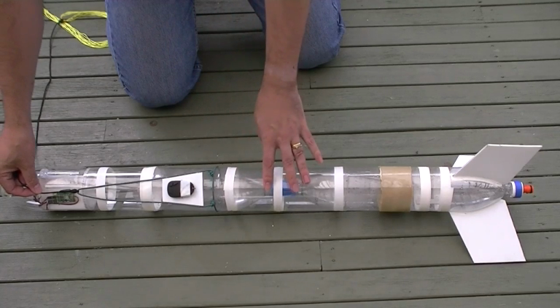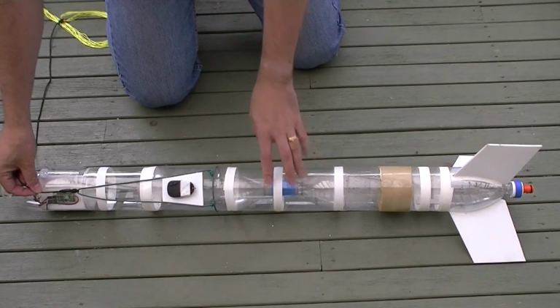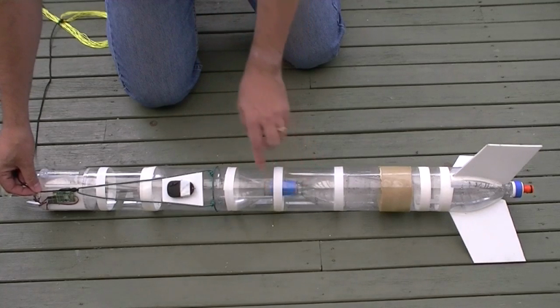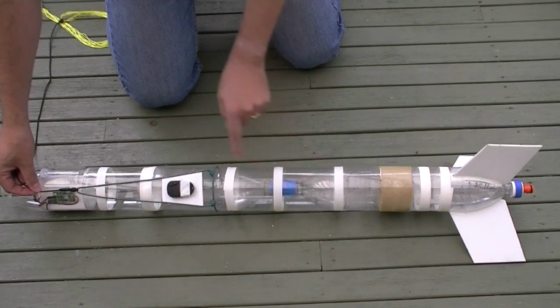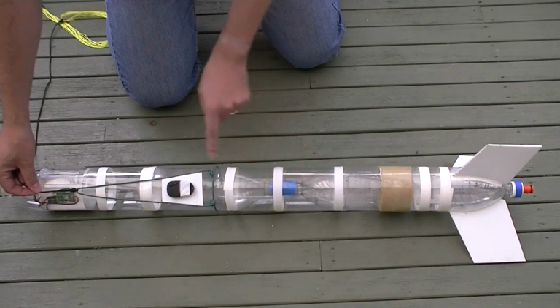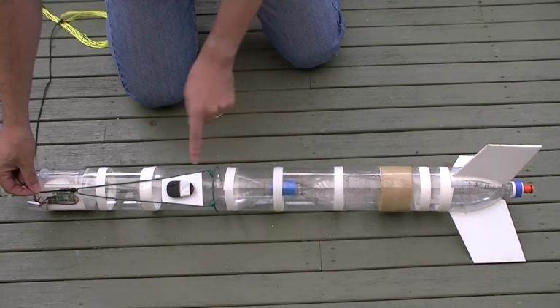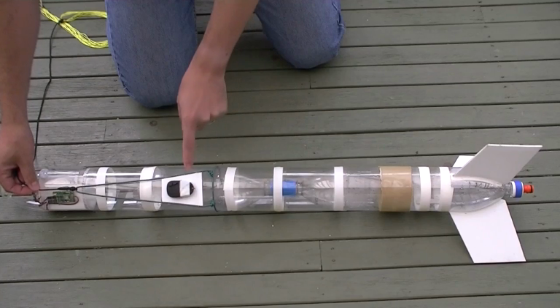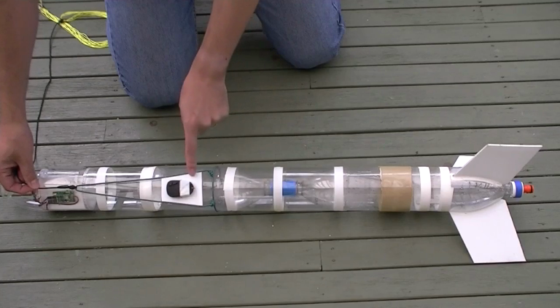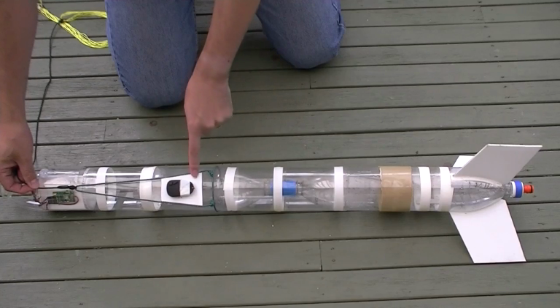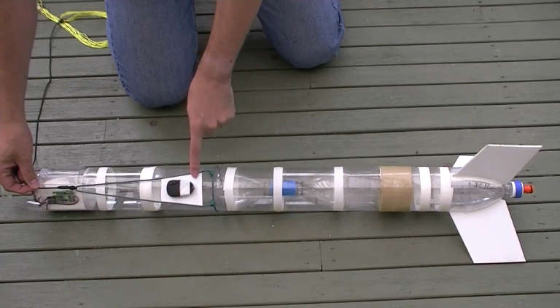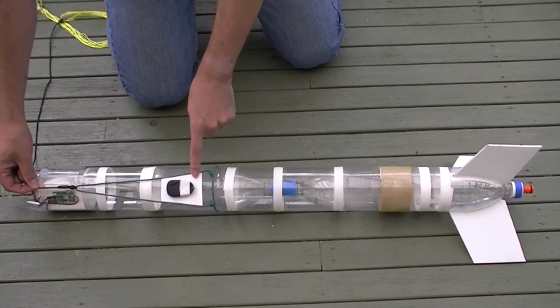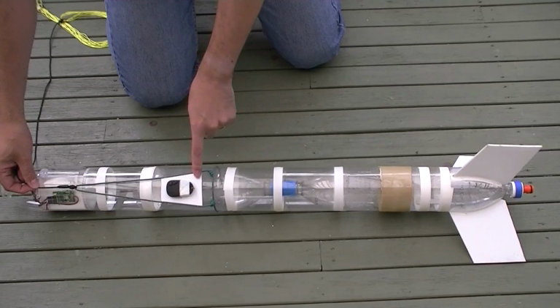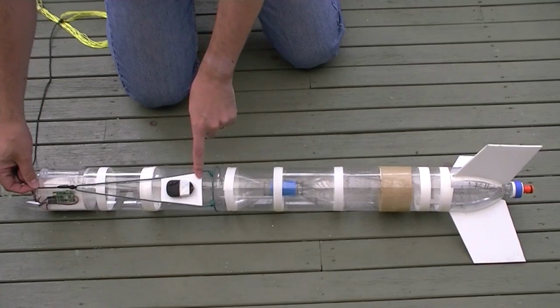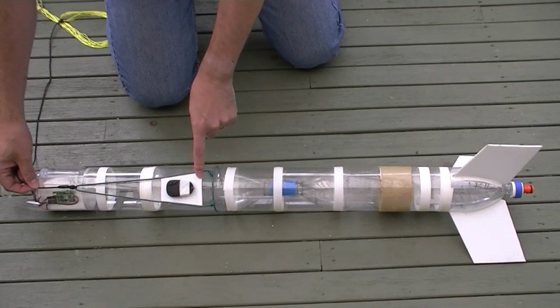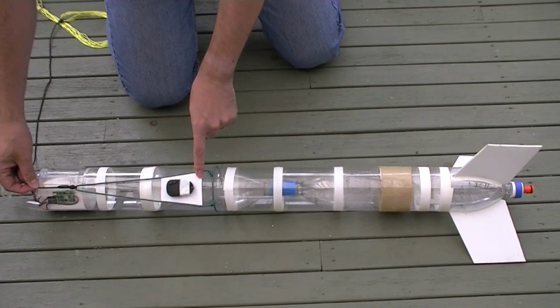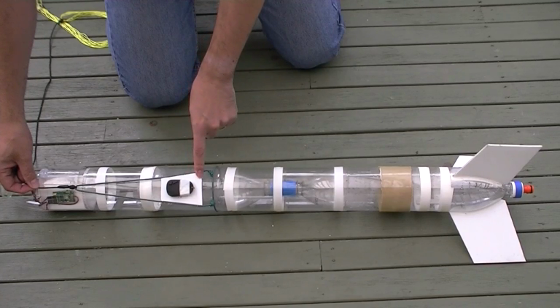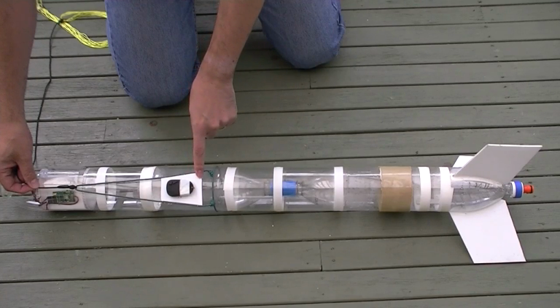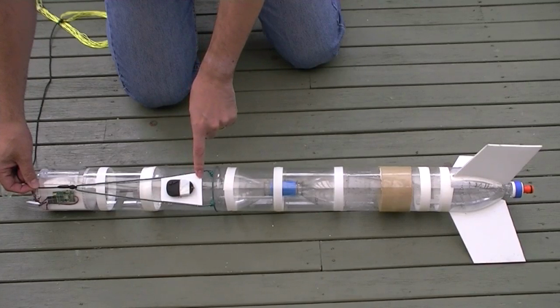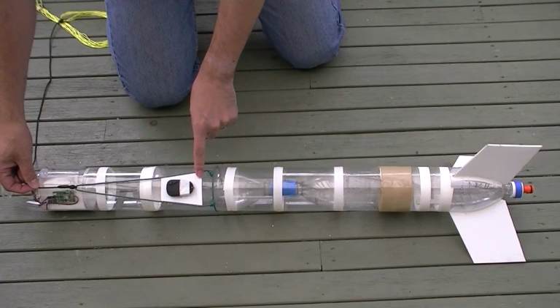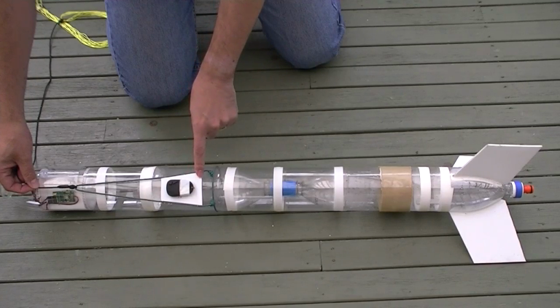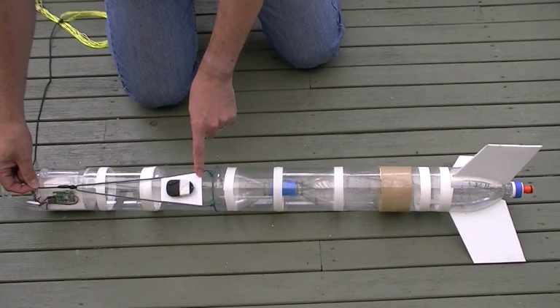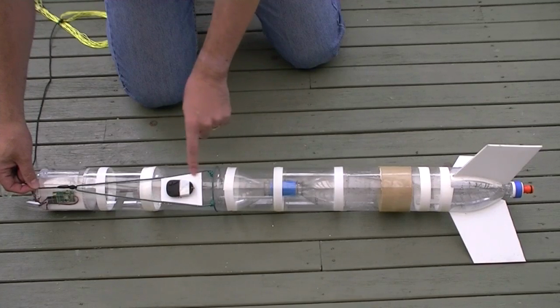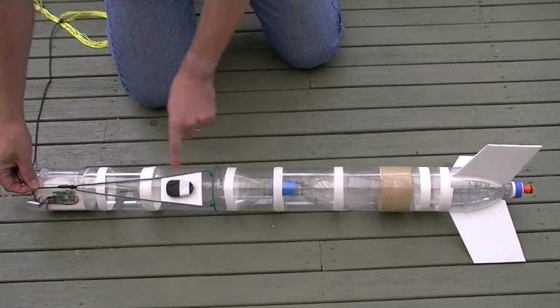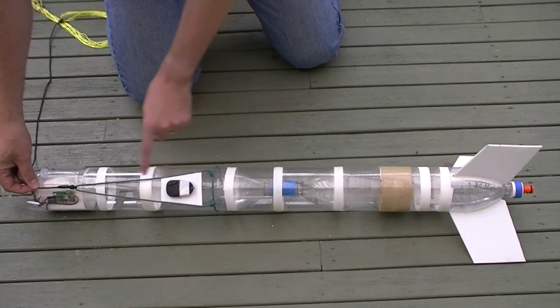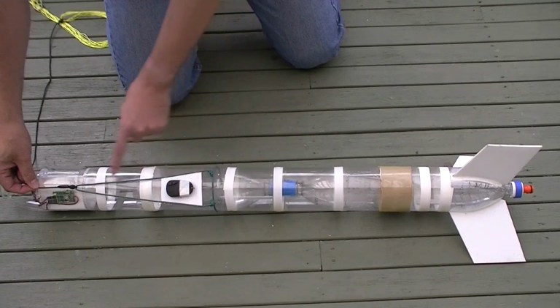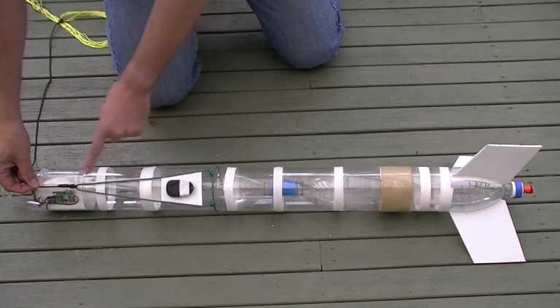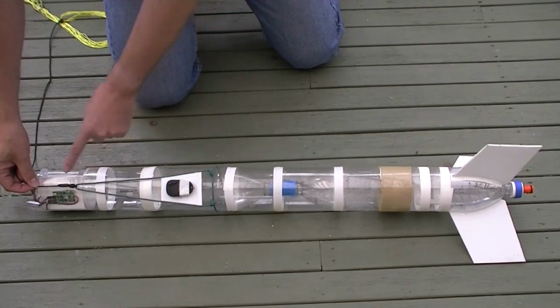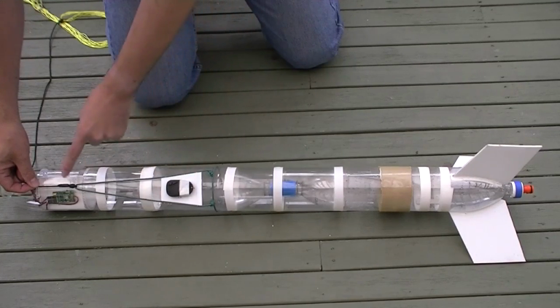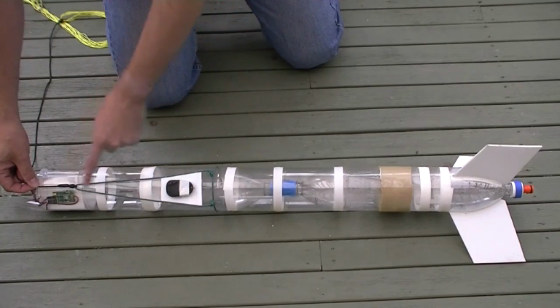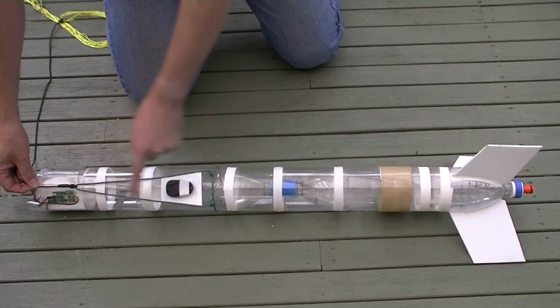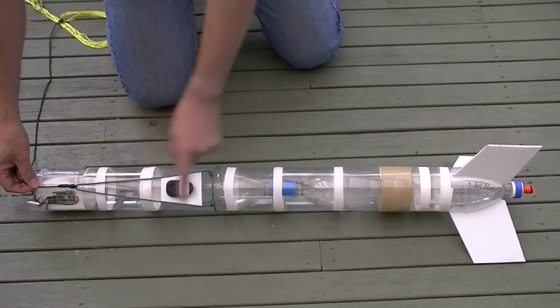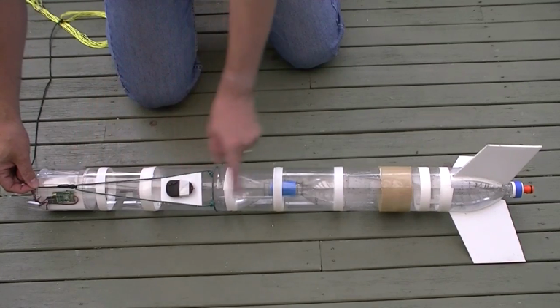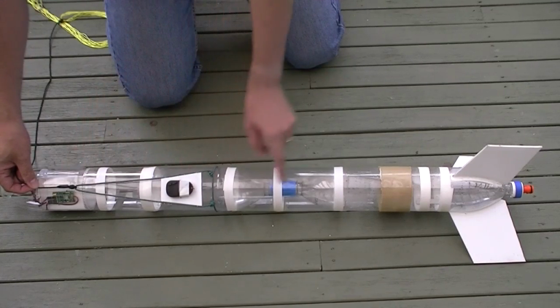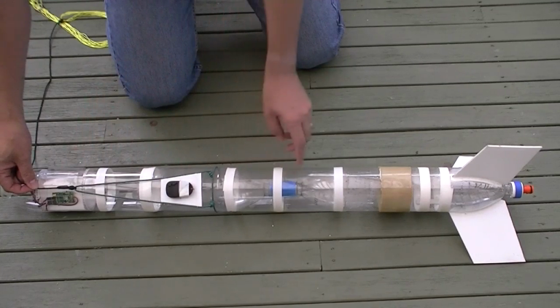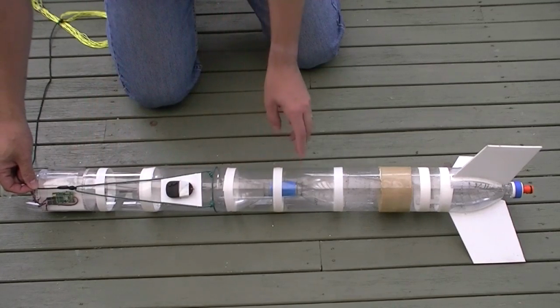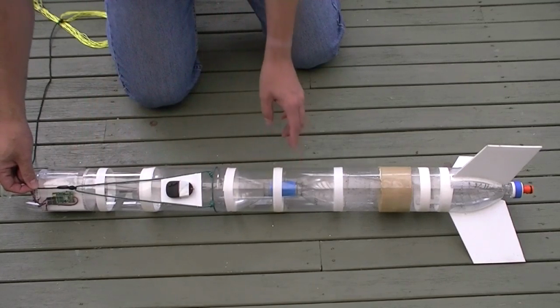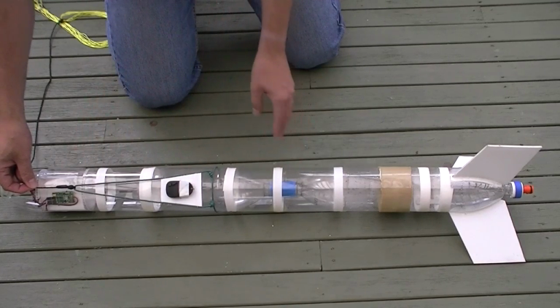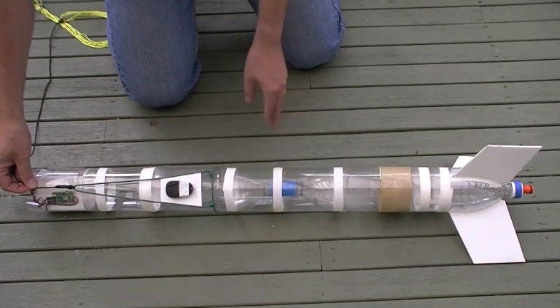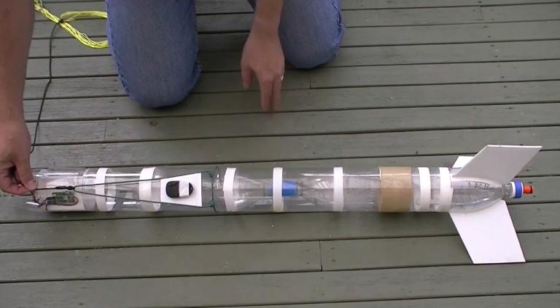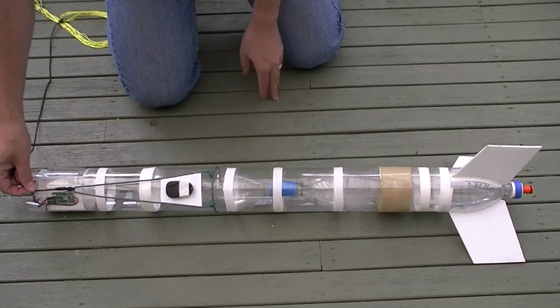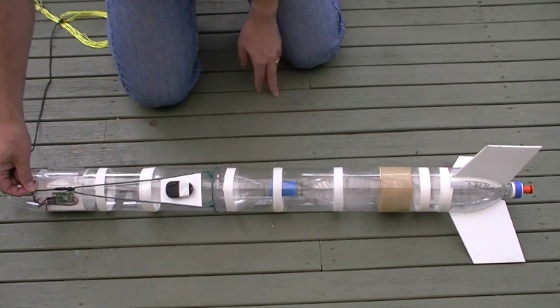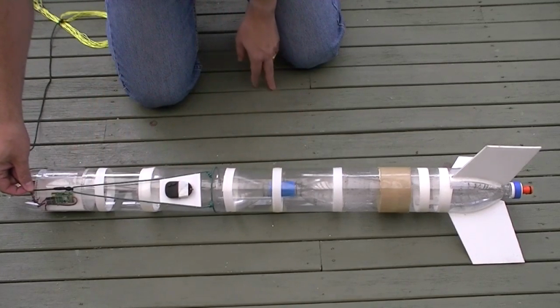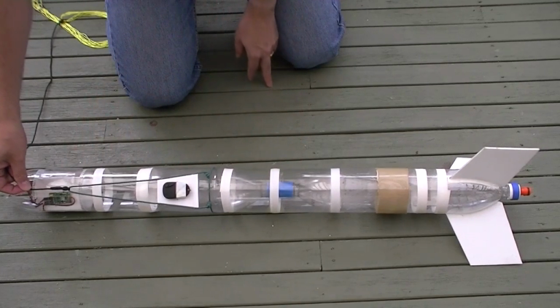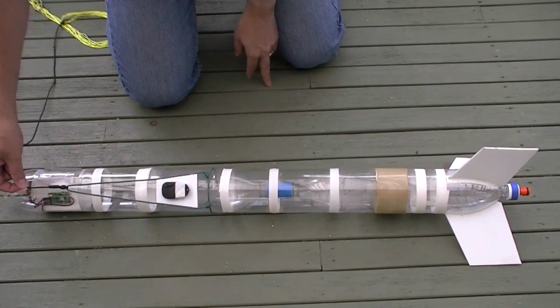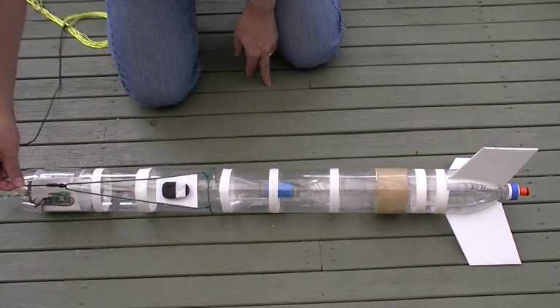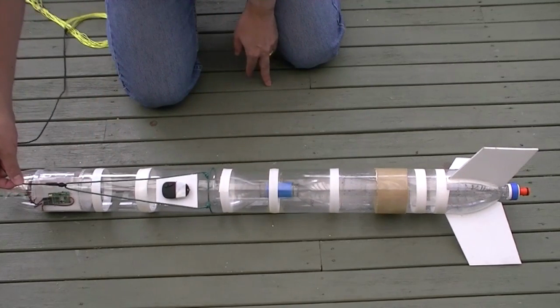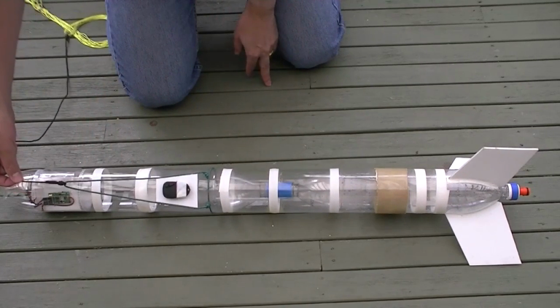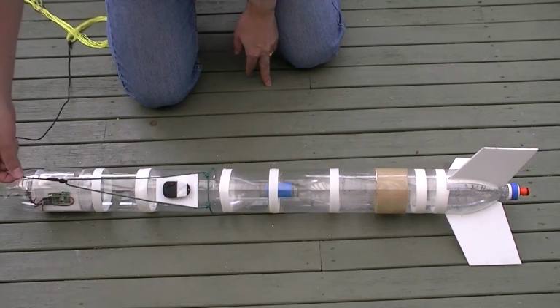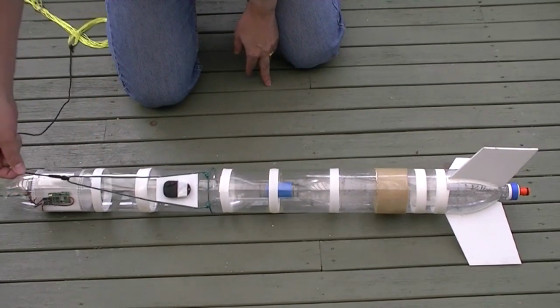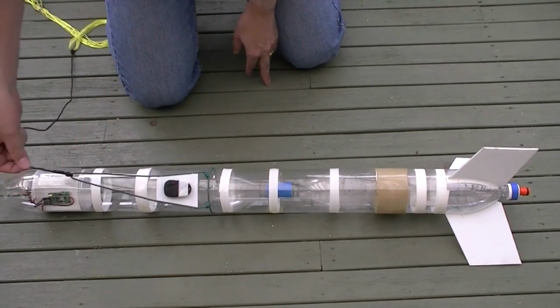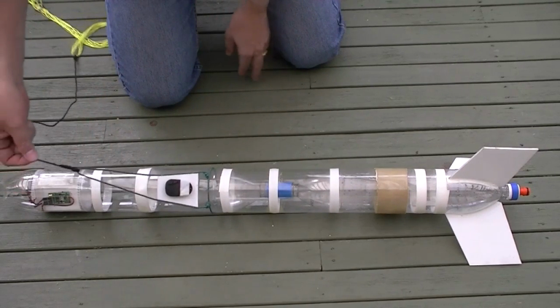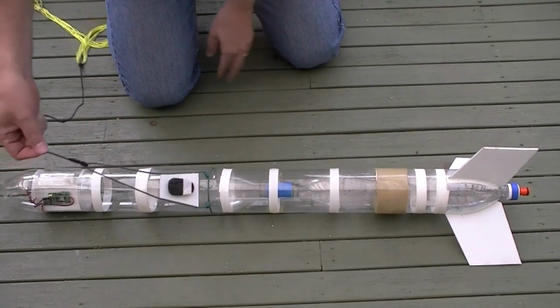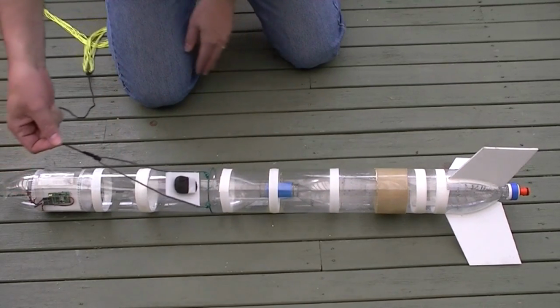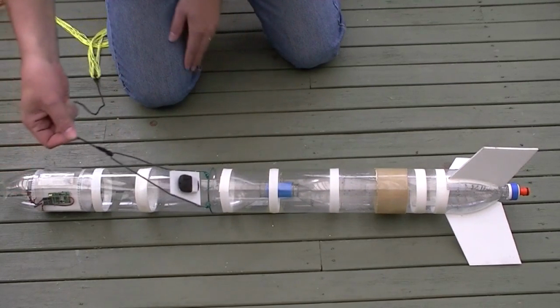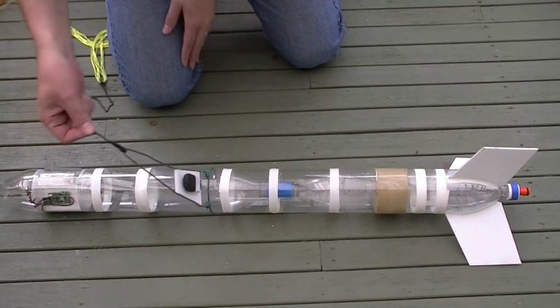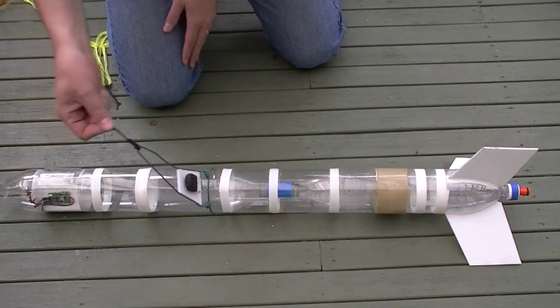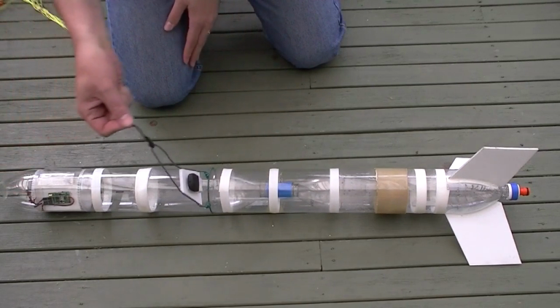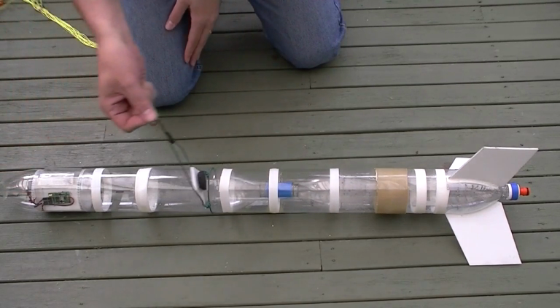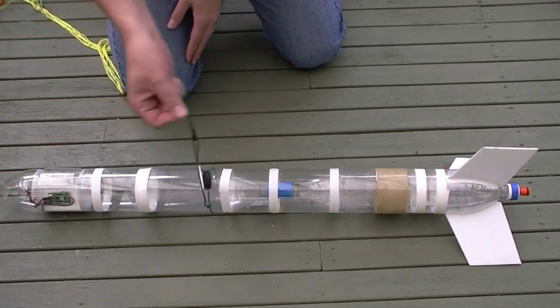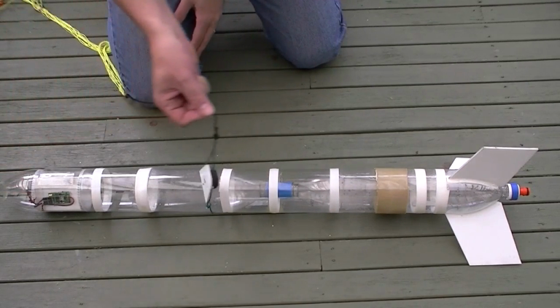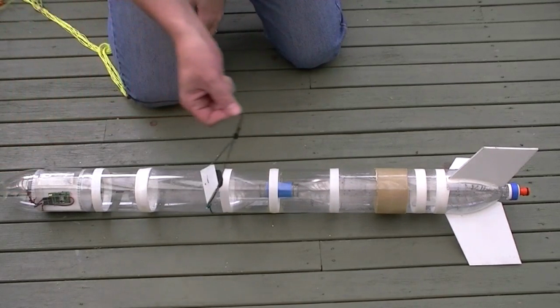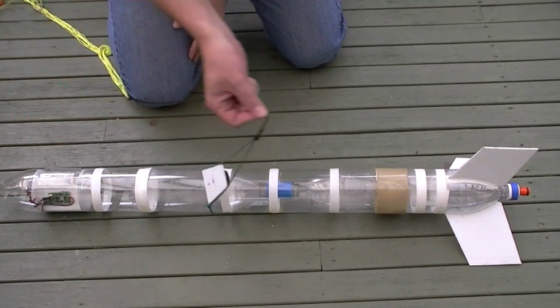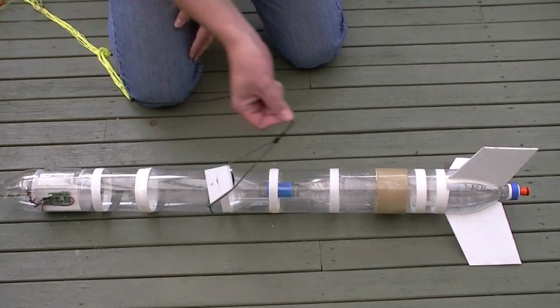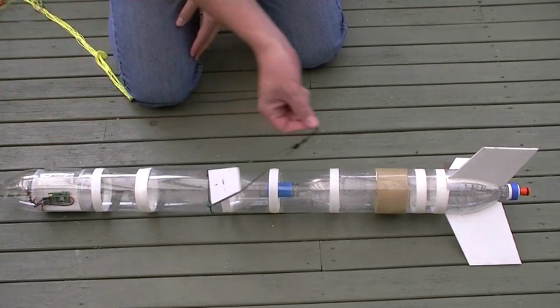We've mounted the camera on a little platform attached to a V so that we can track the parachute as it gets ejected.